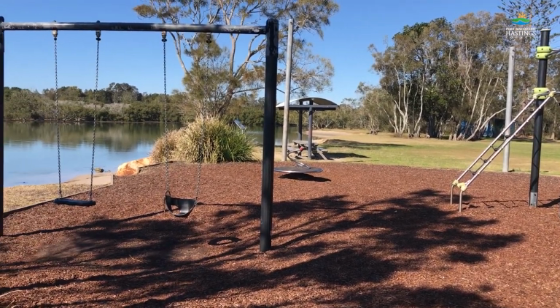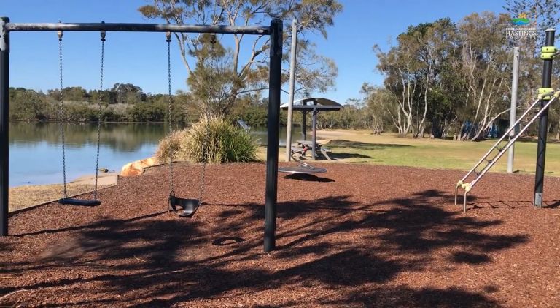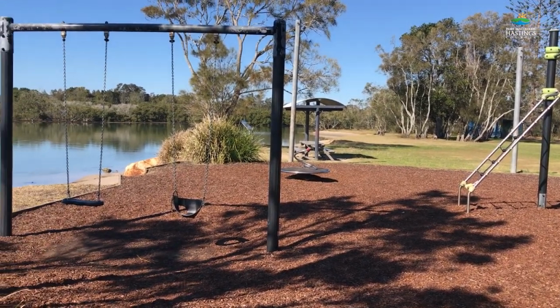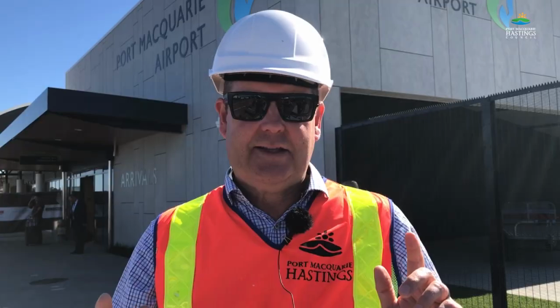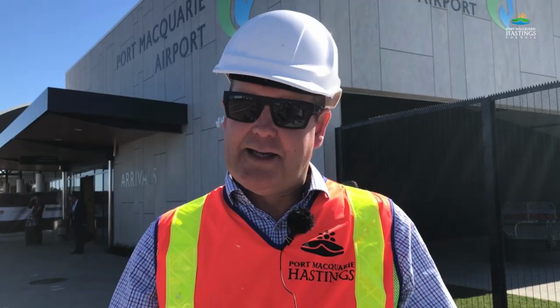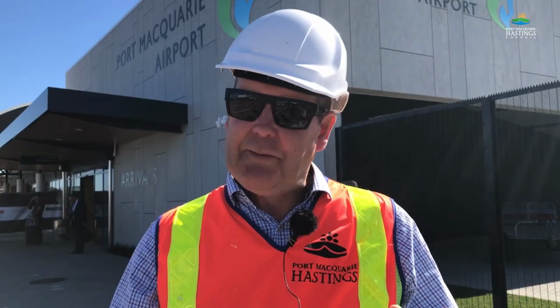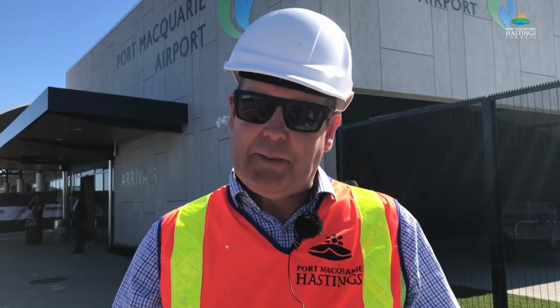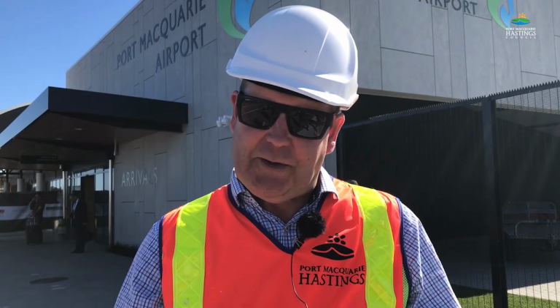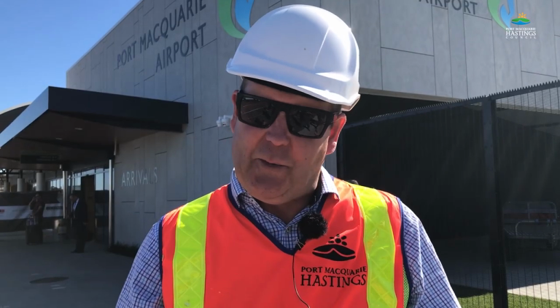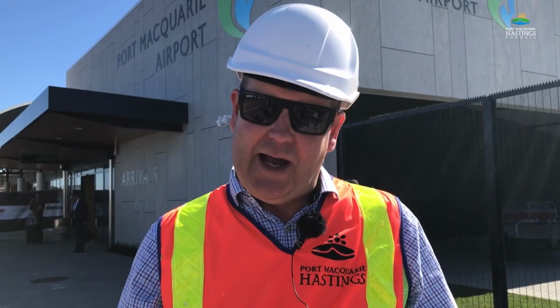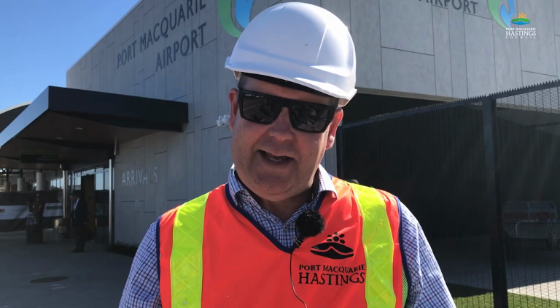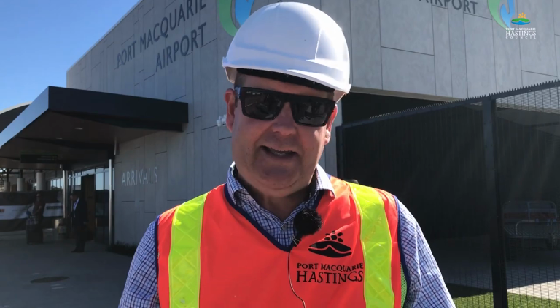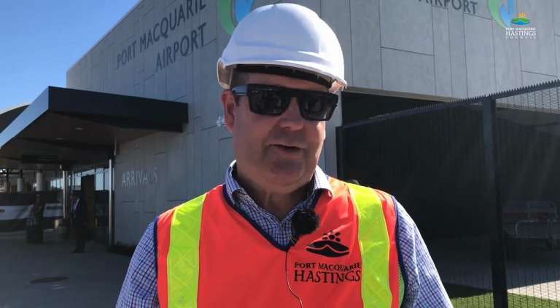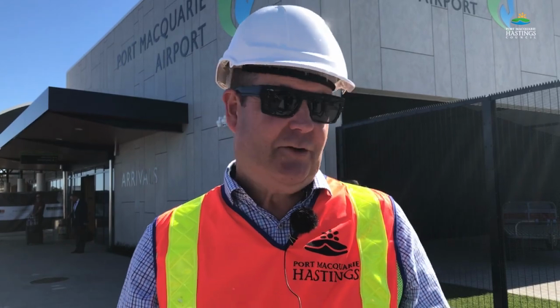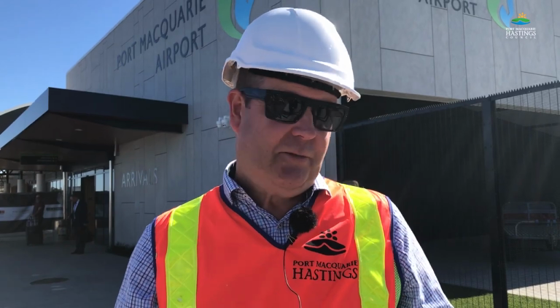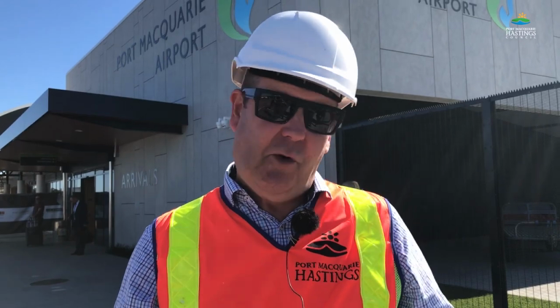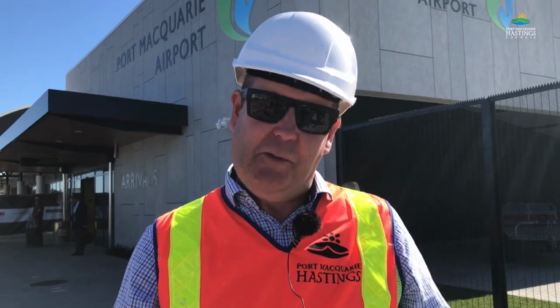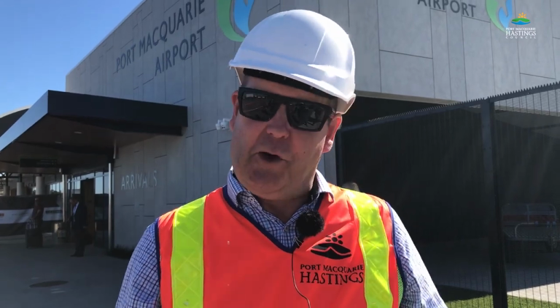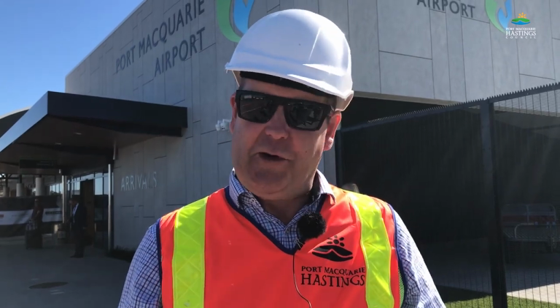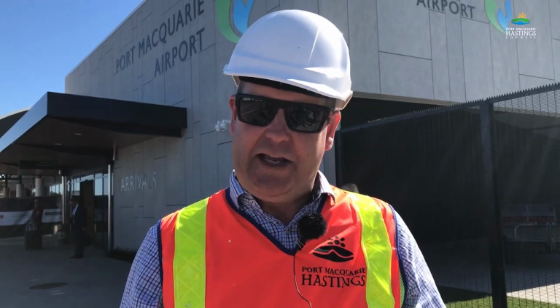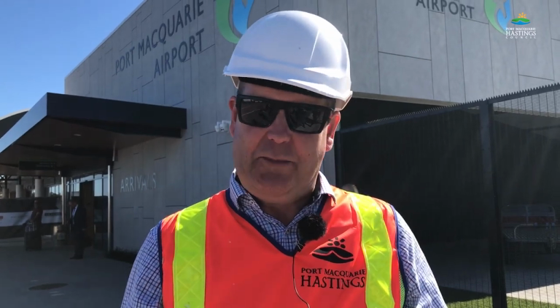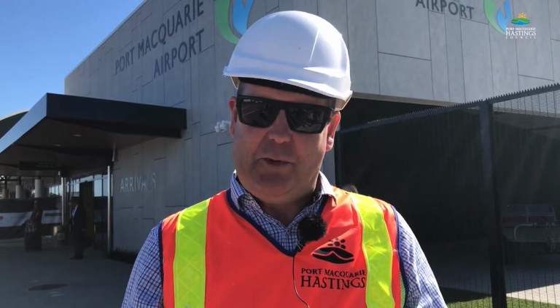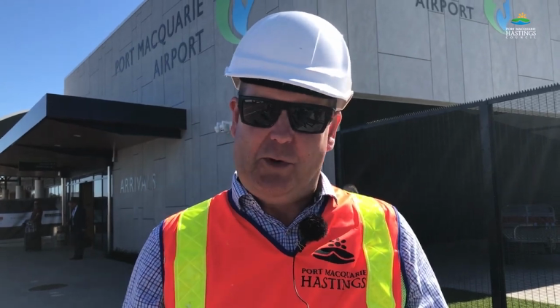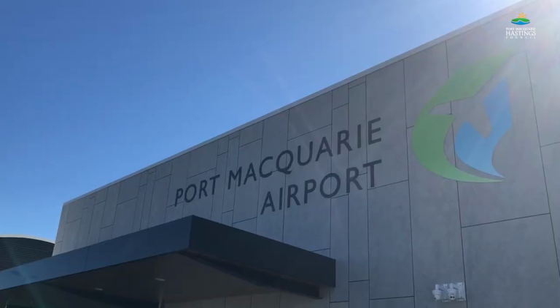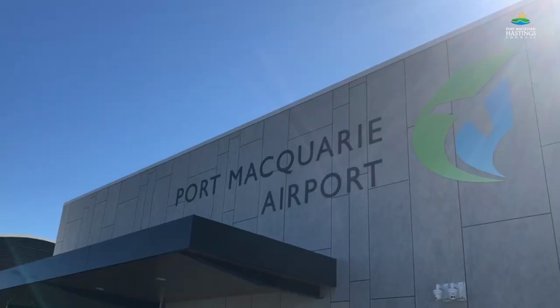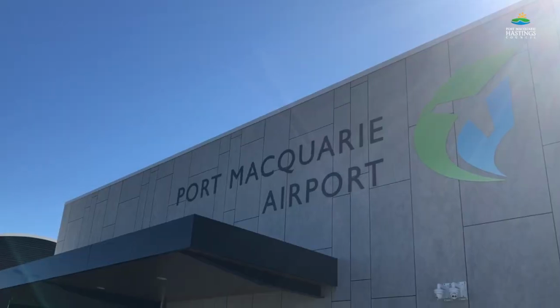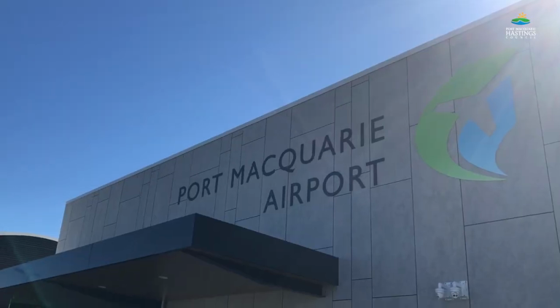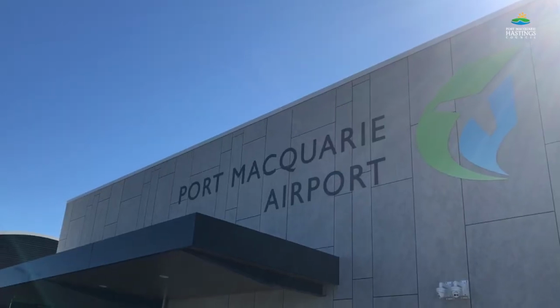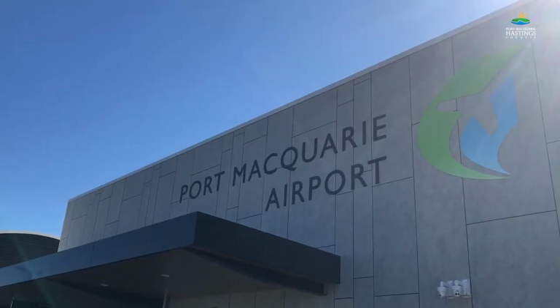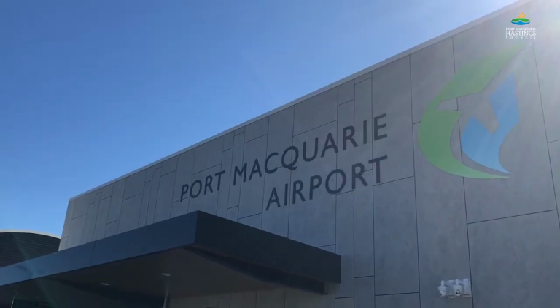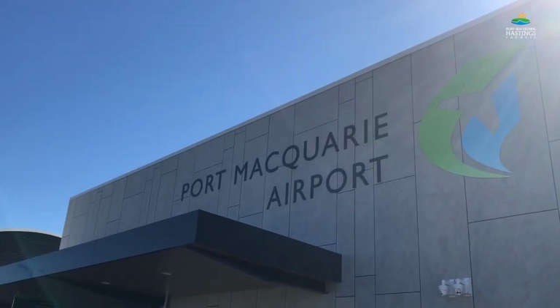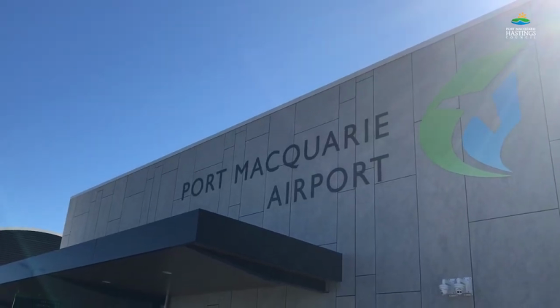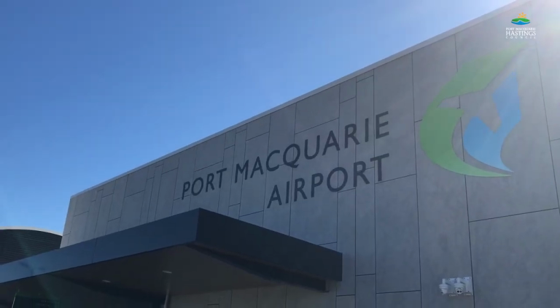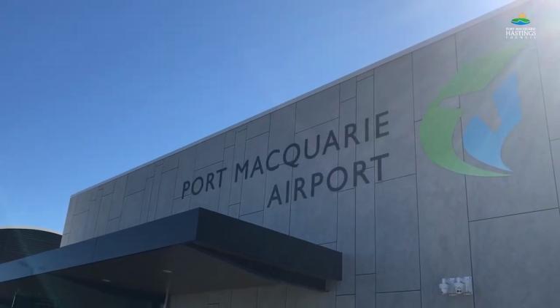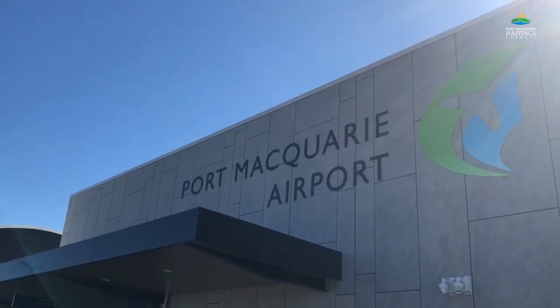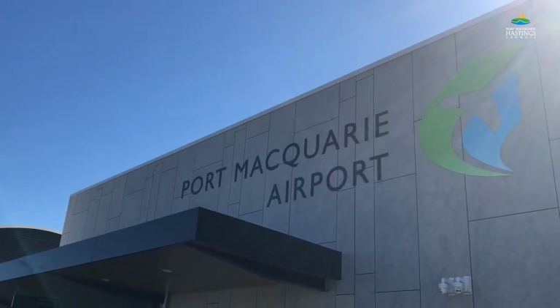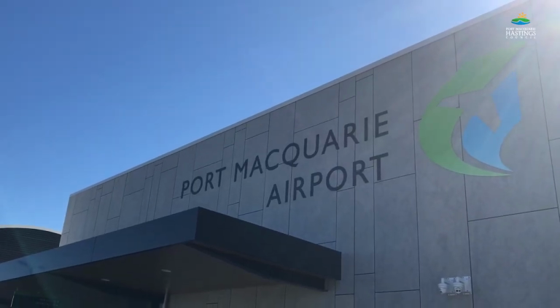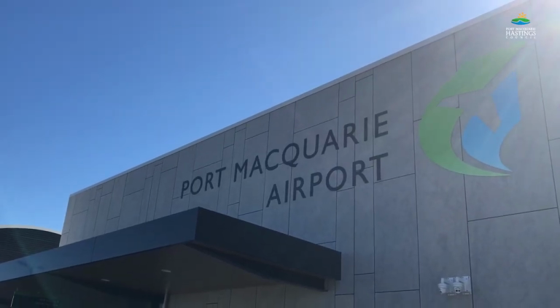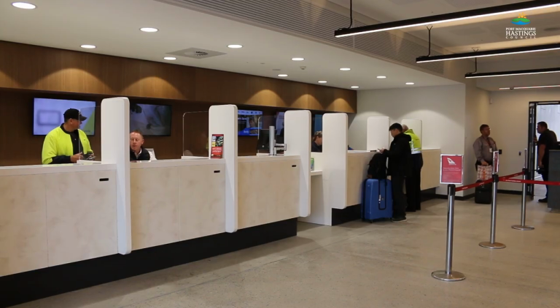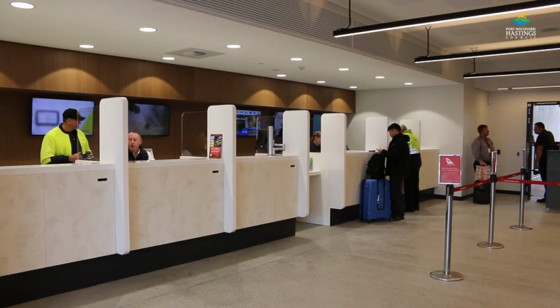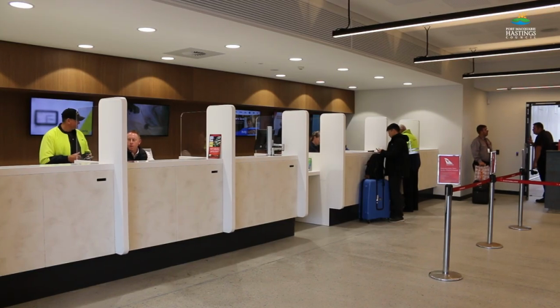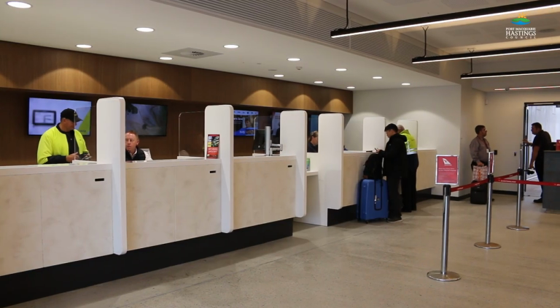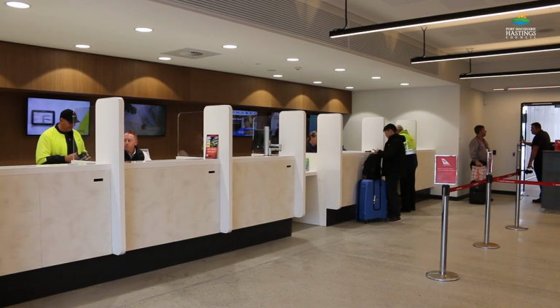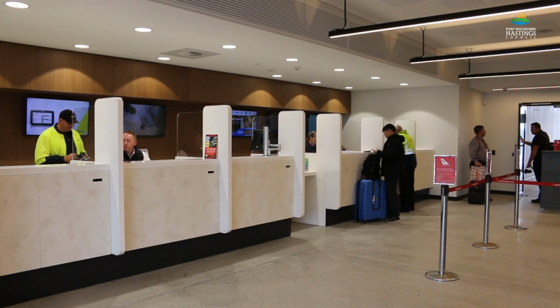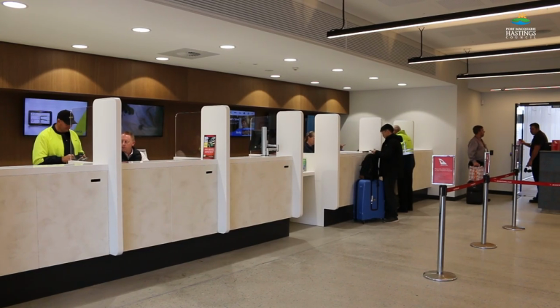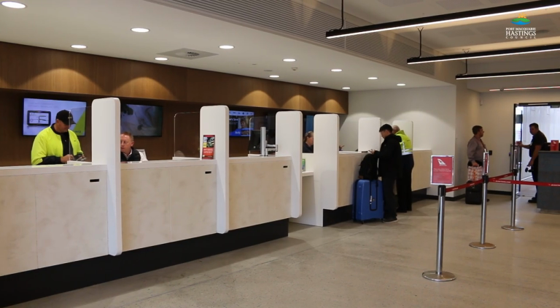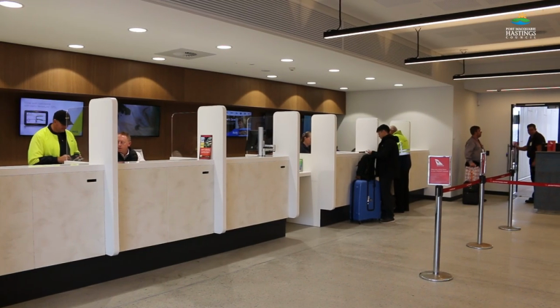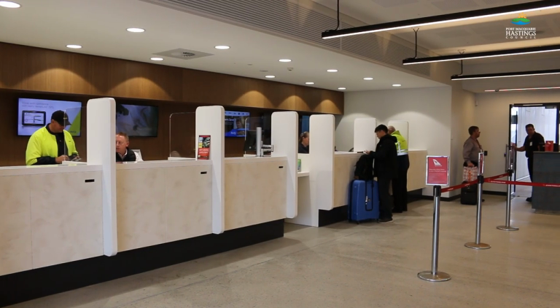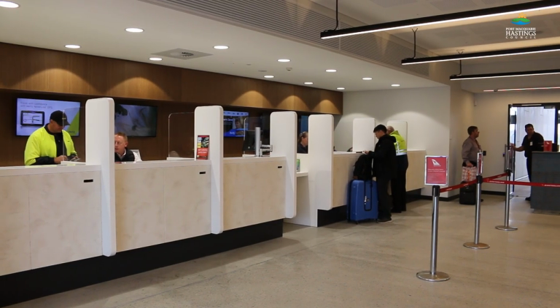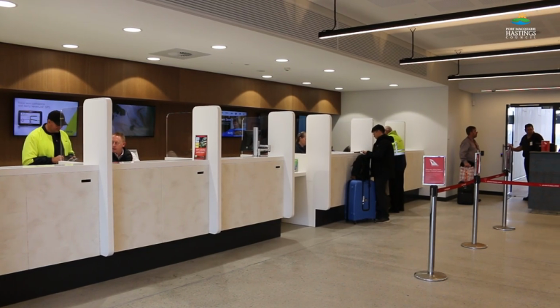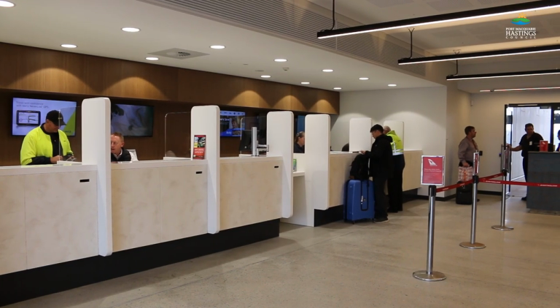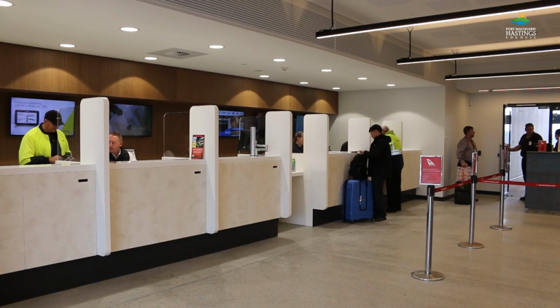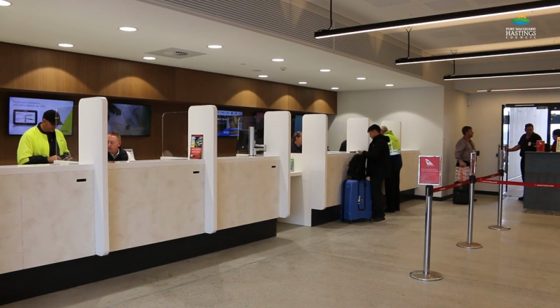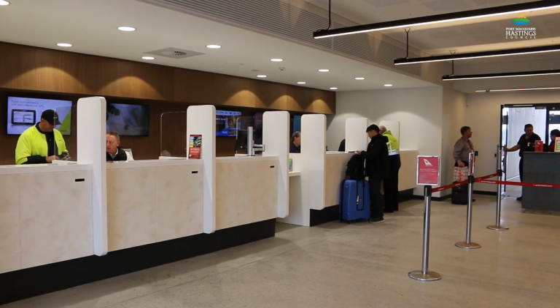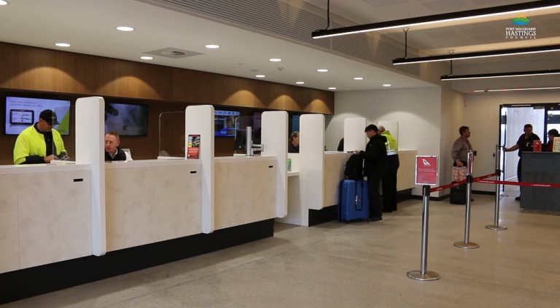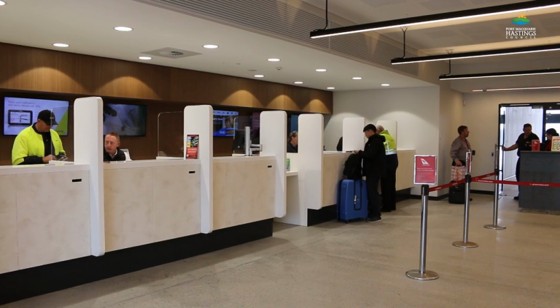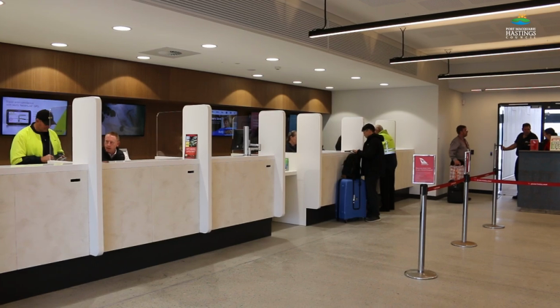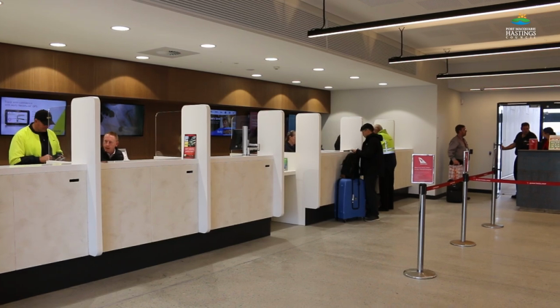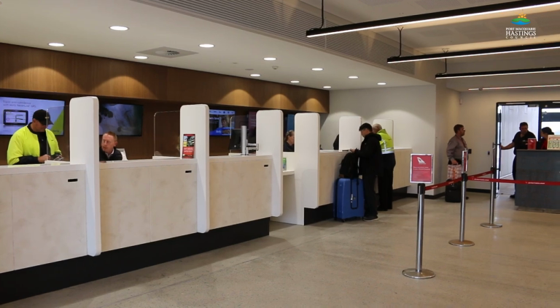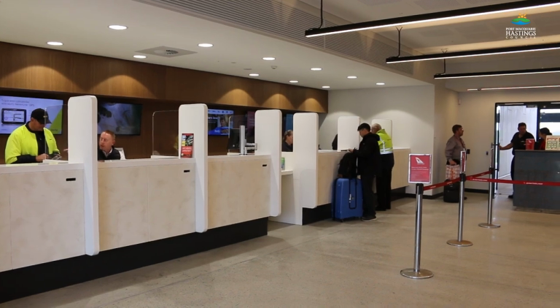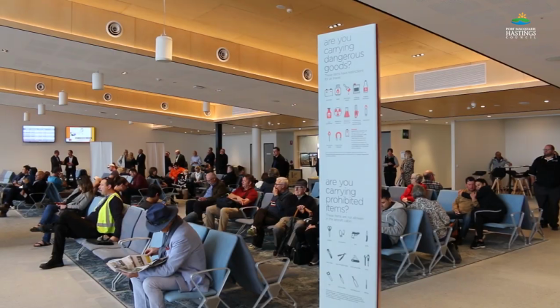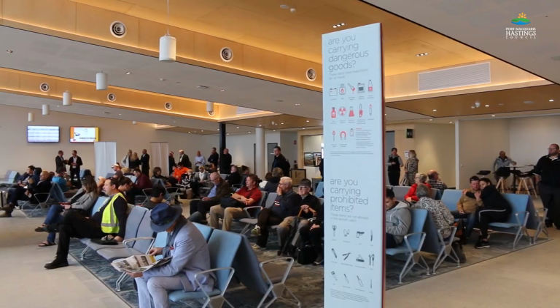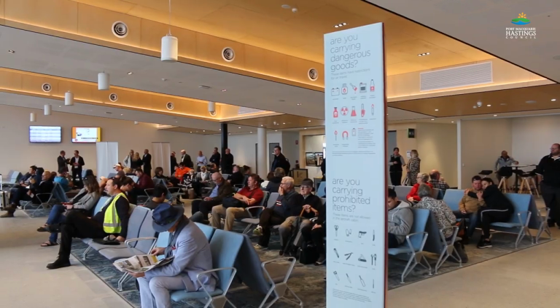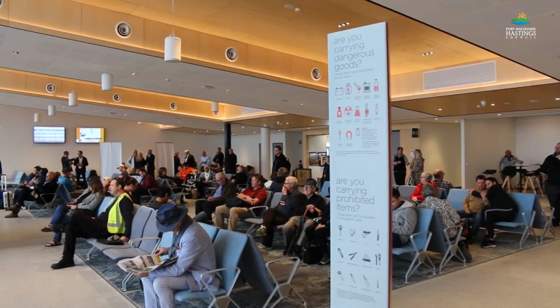It's up, up and away here at the Port Macquarie Airport as the brand new terminal building touches down this financial year.